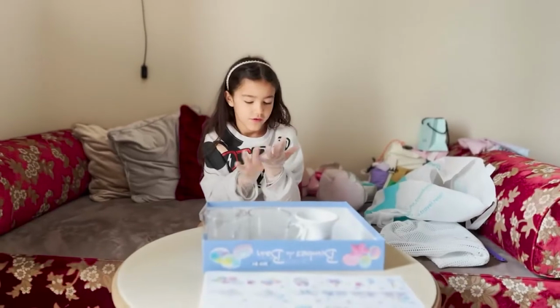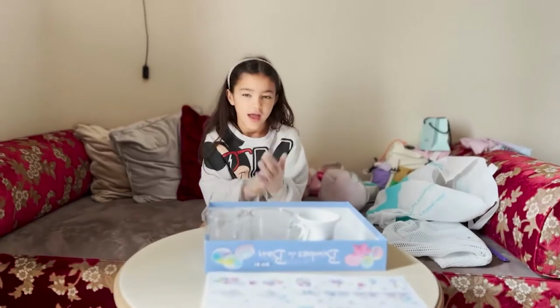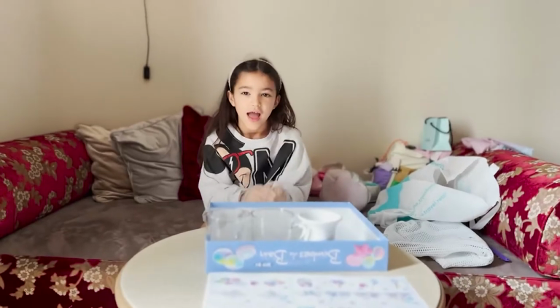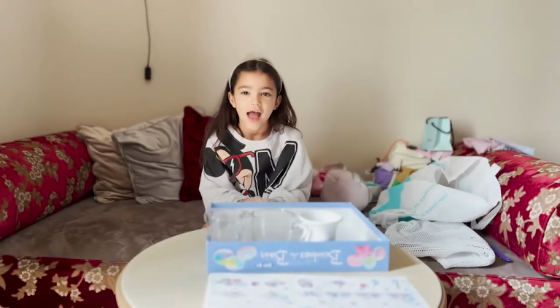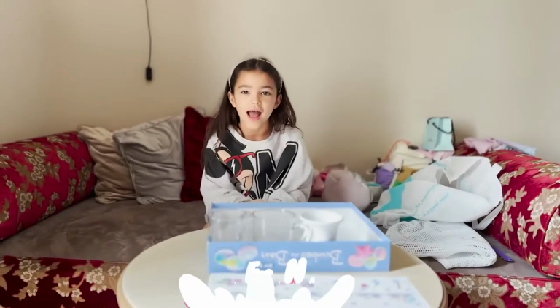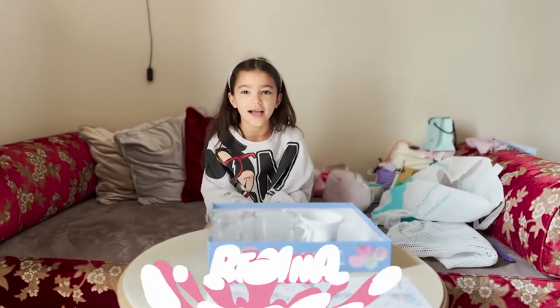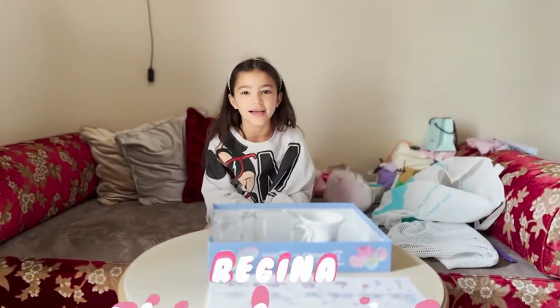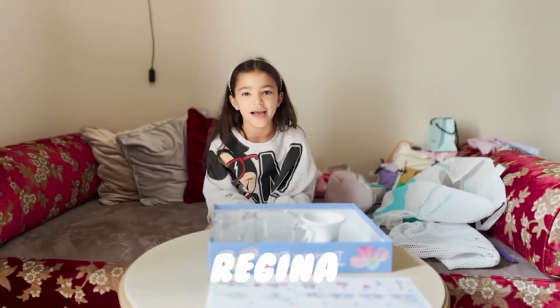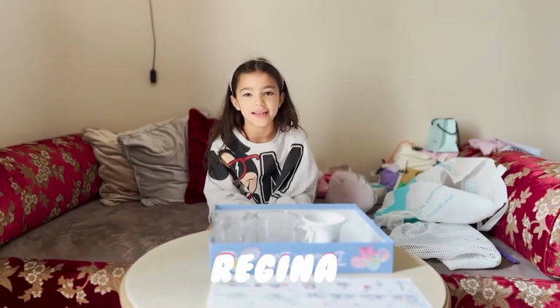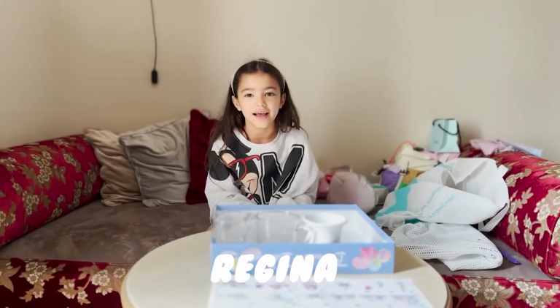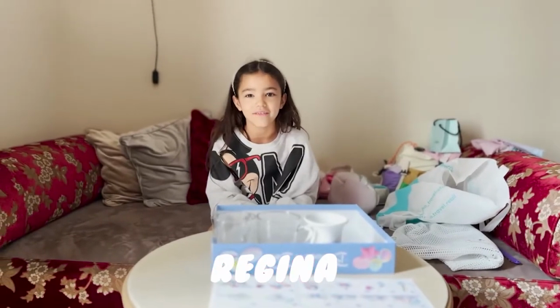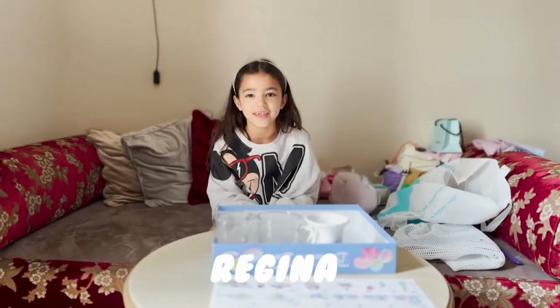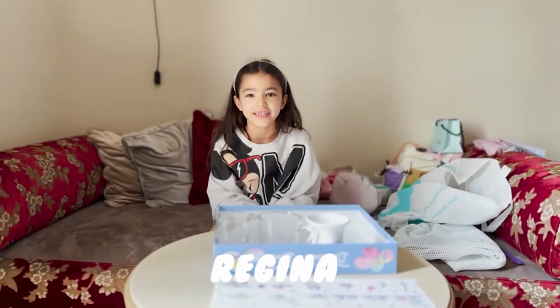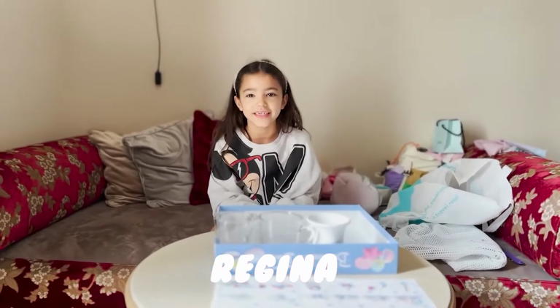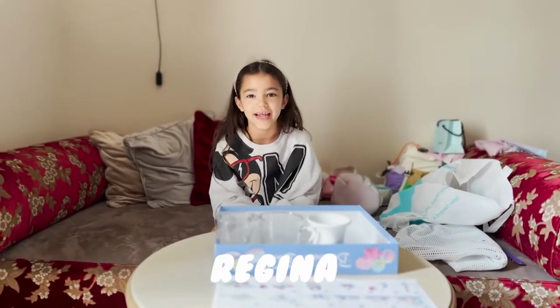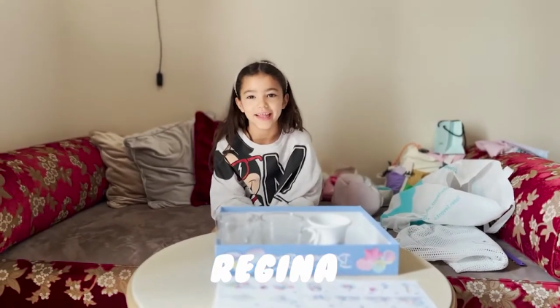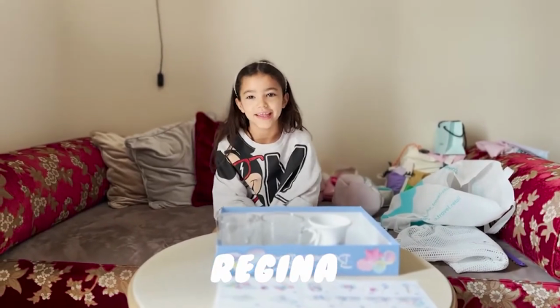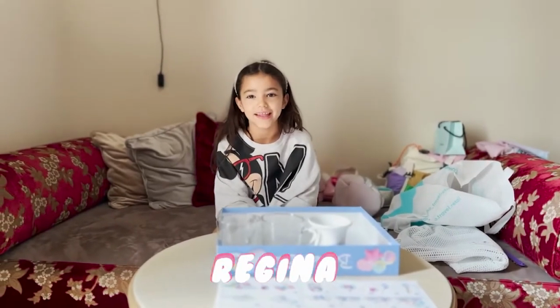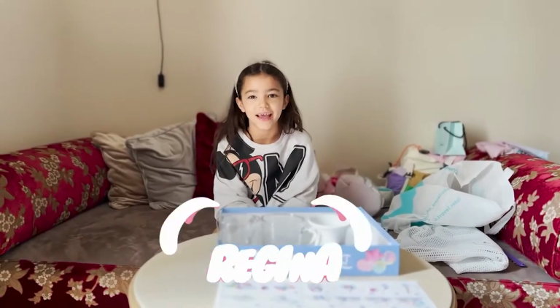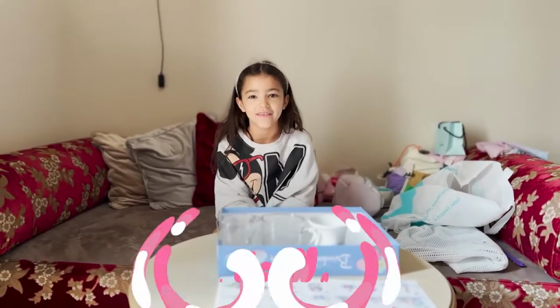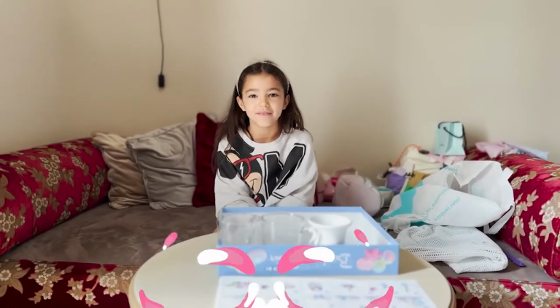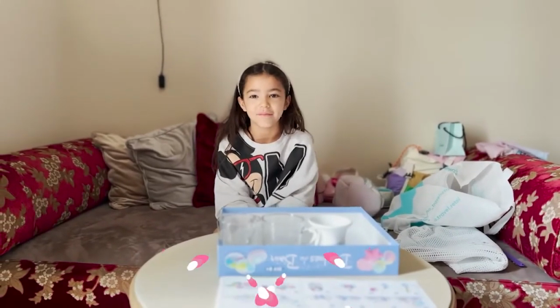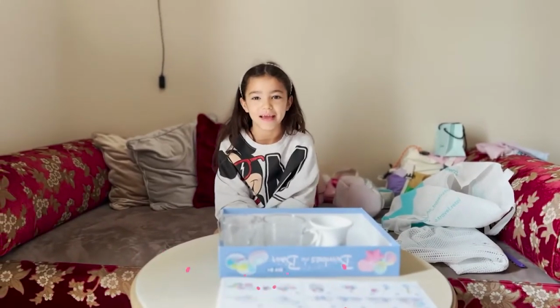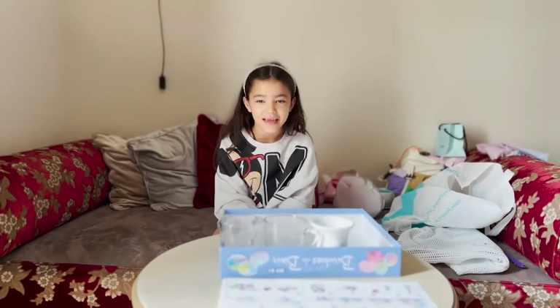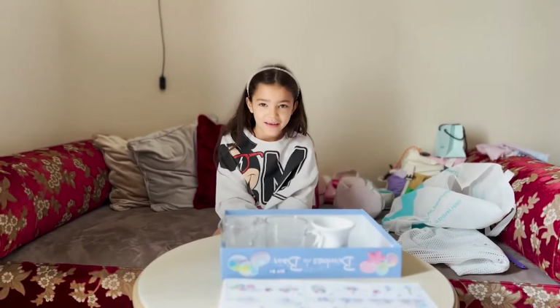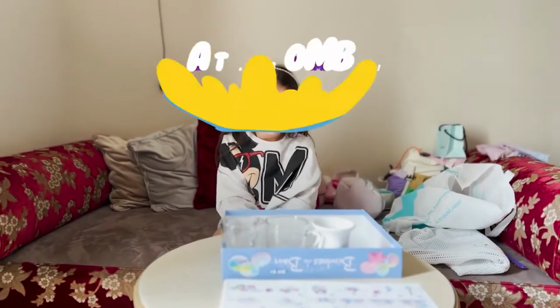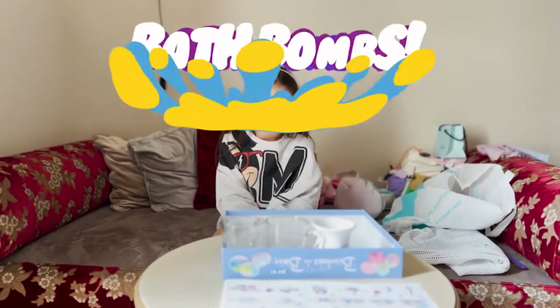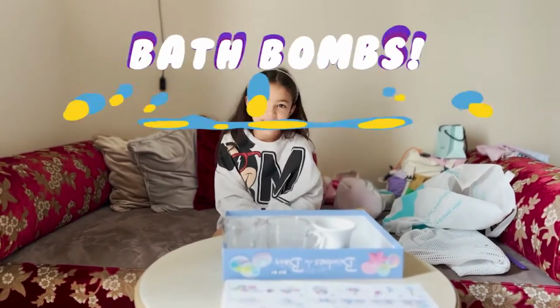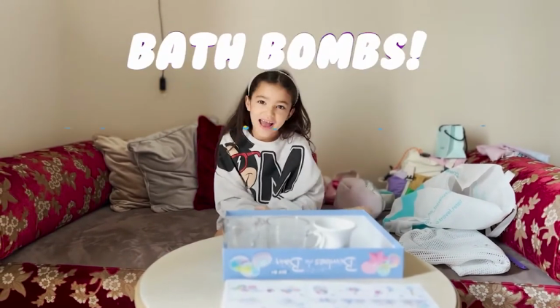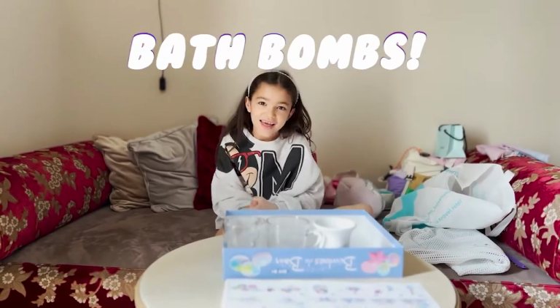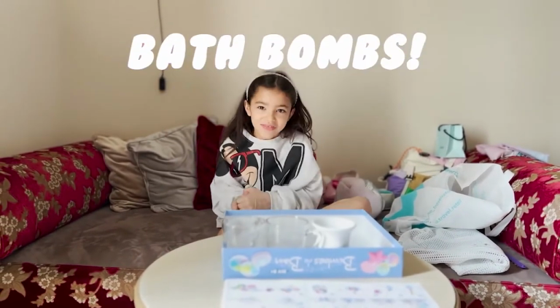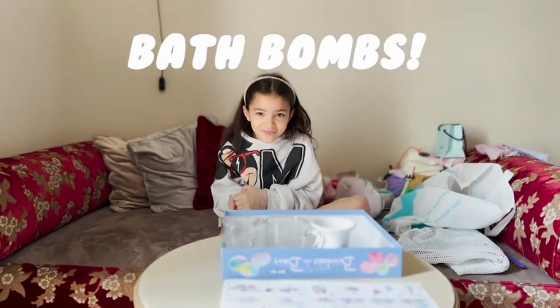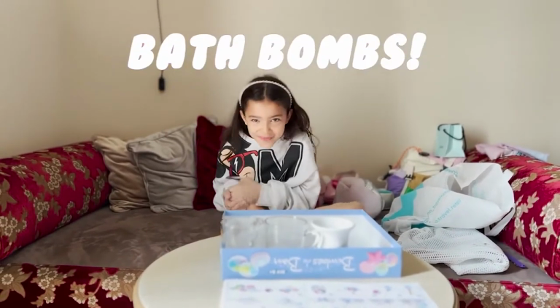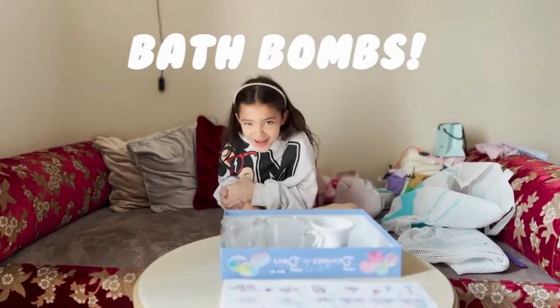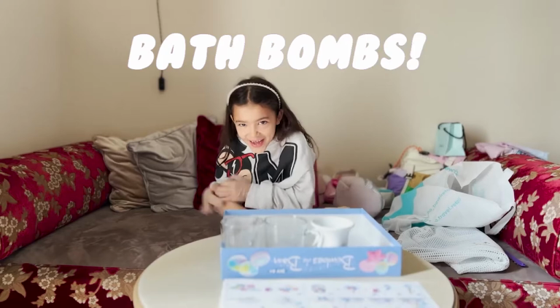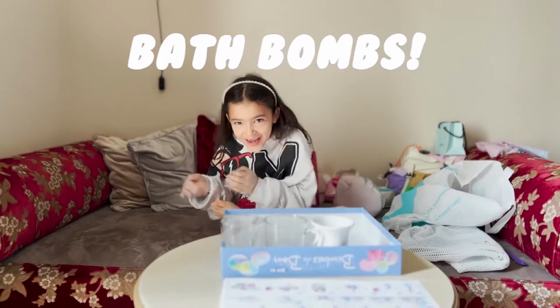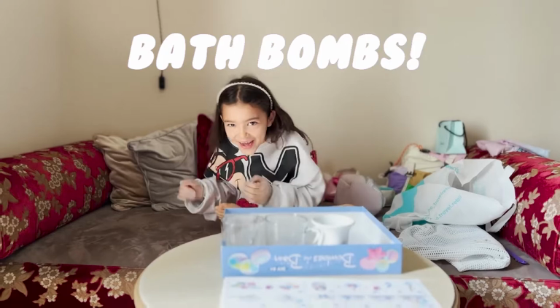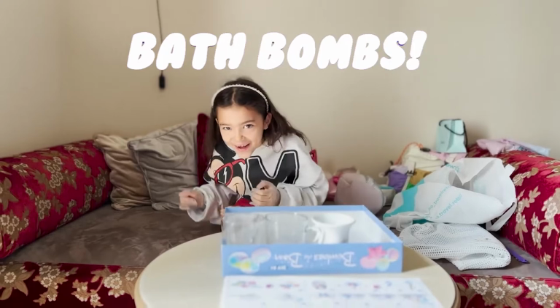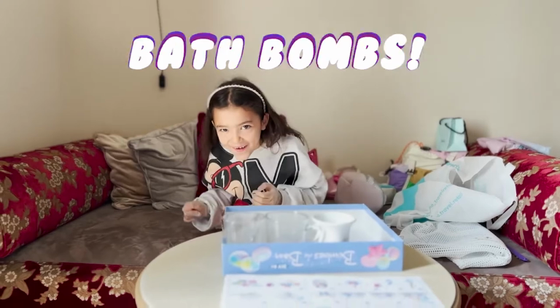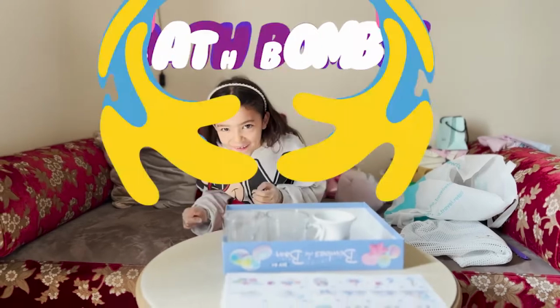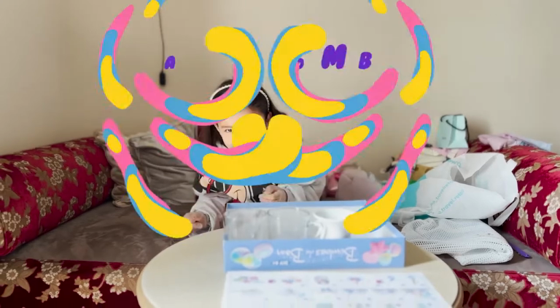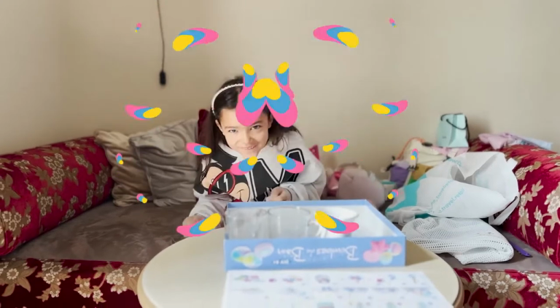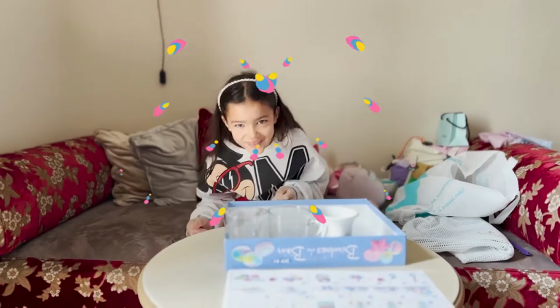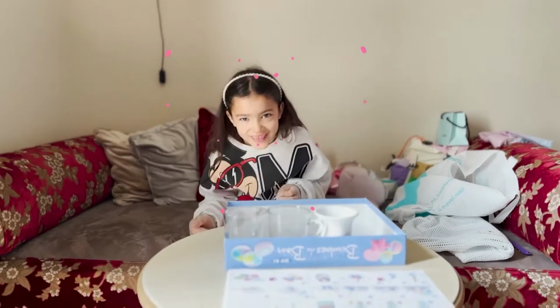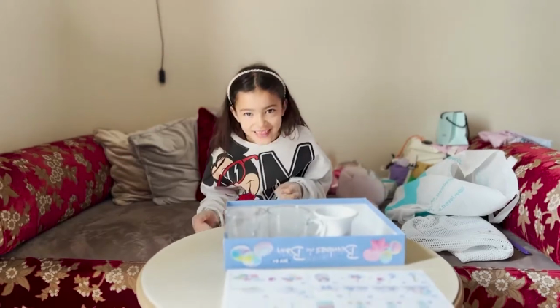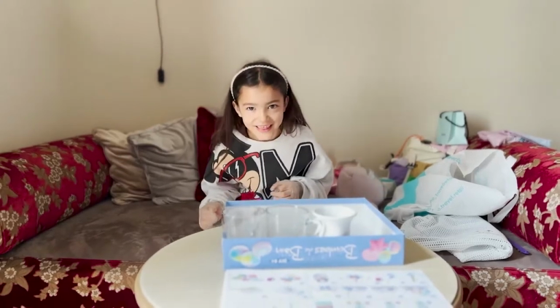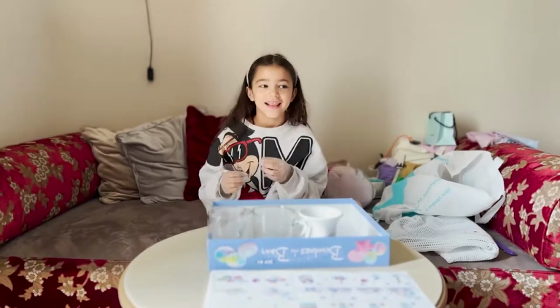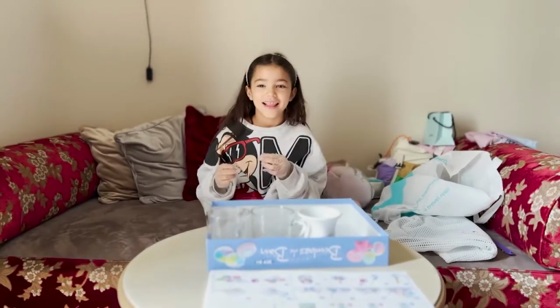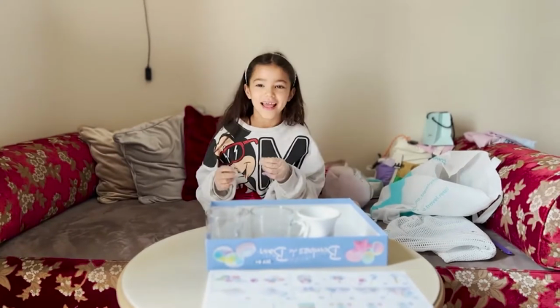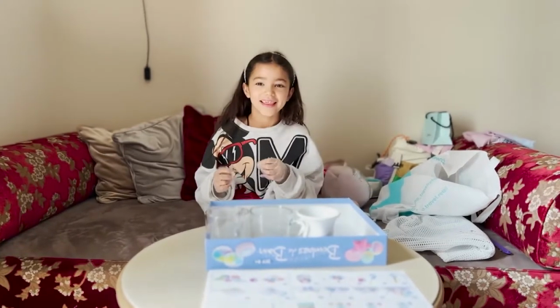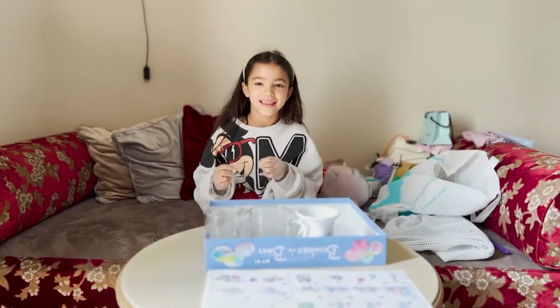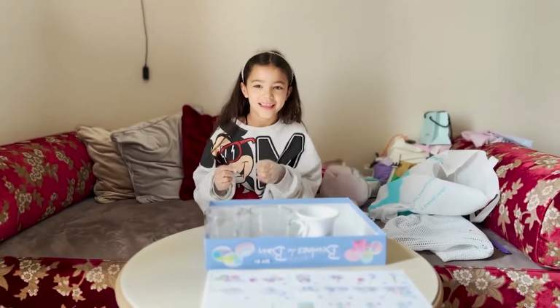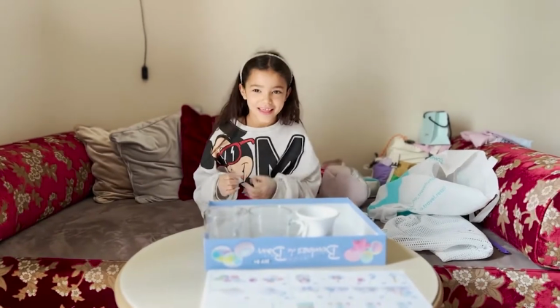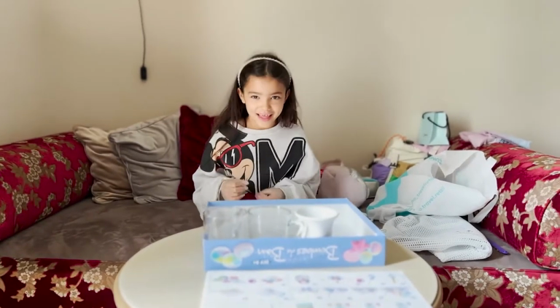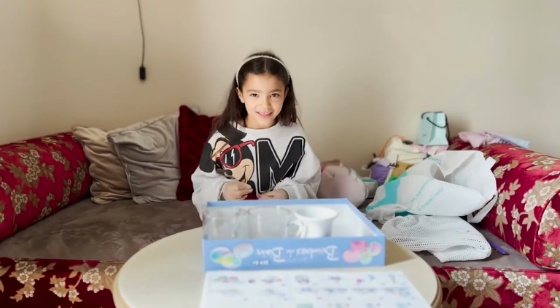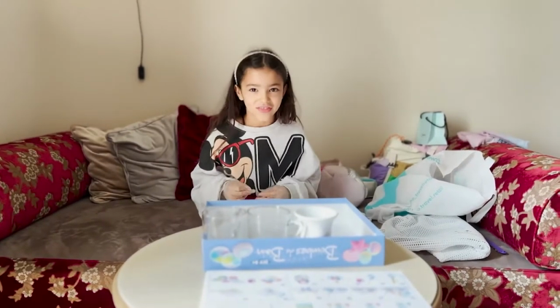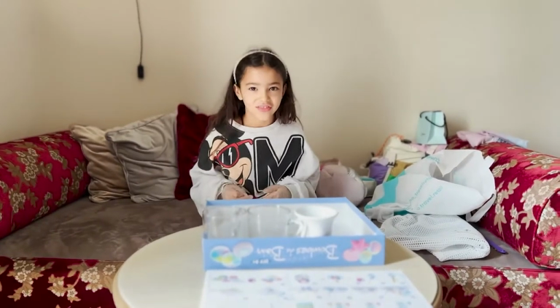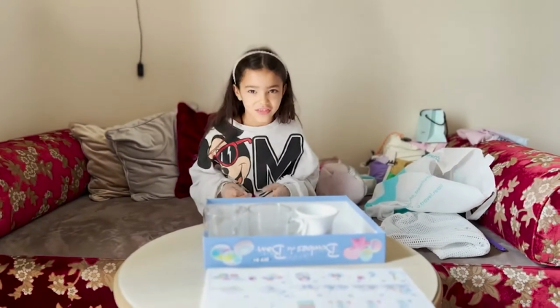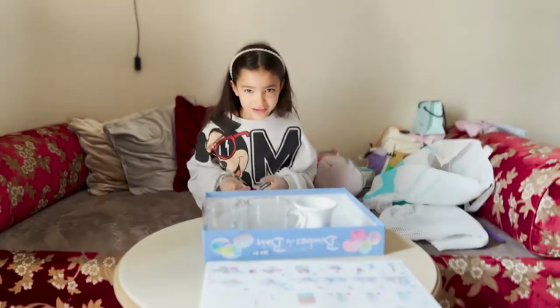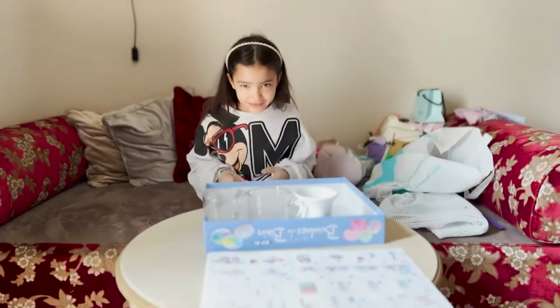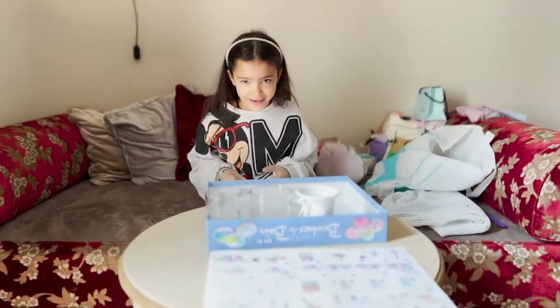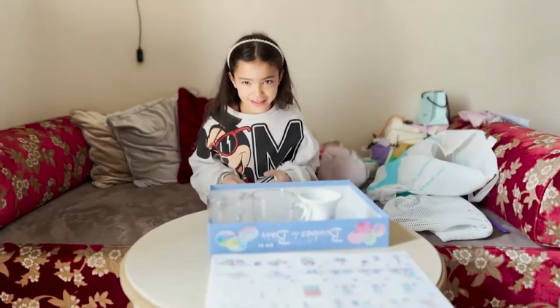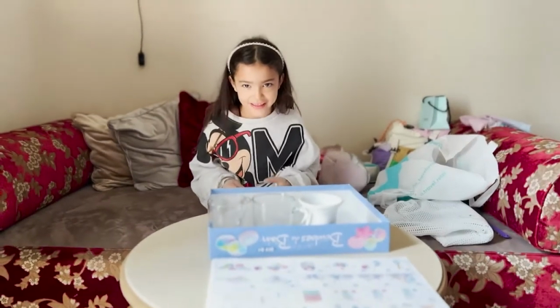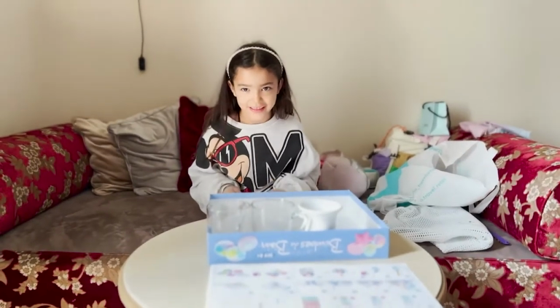Hi guys, I'm Regina and today we're making bath bombs. Let's get to it.